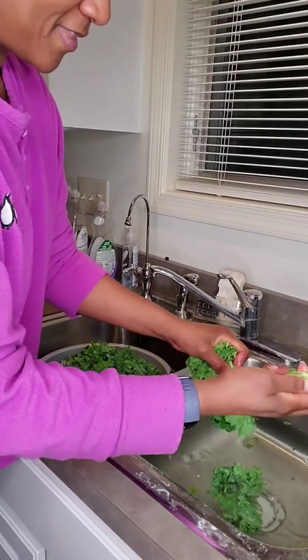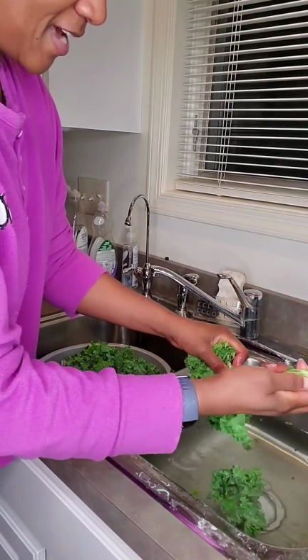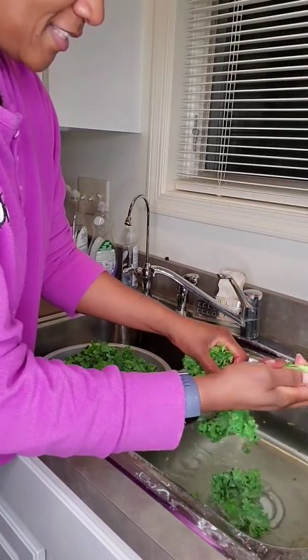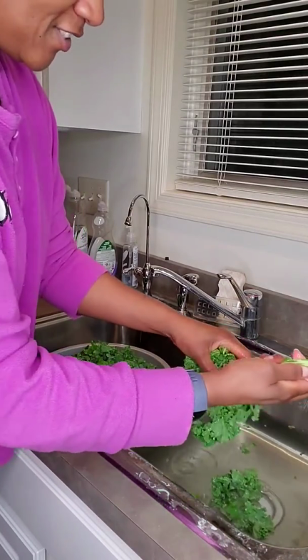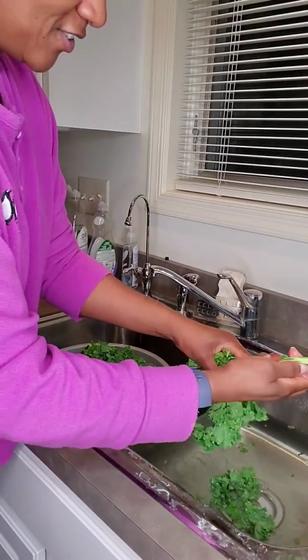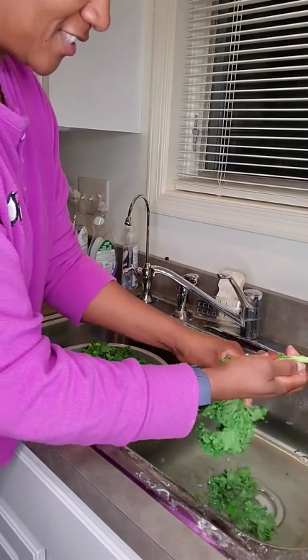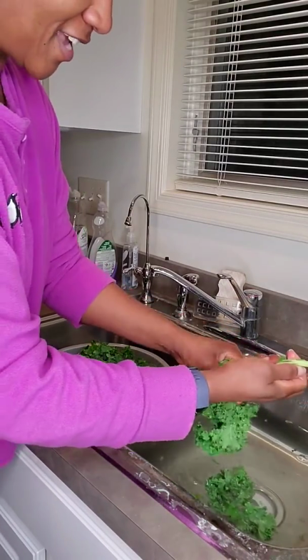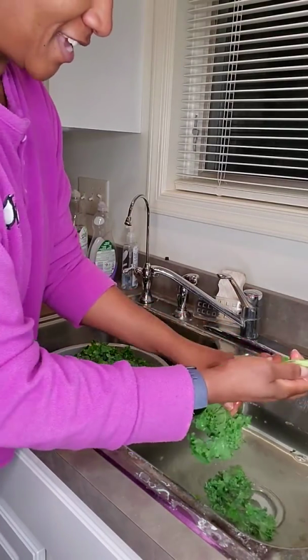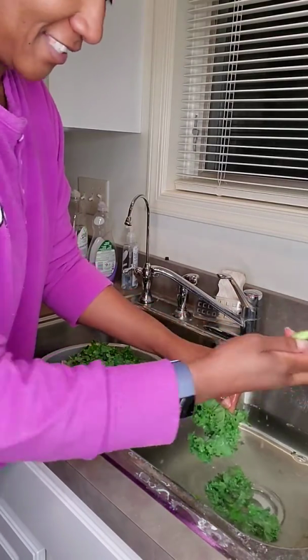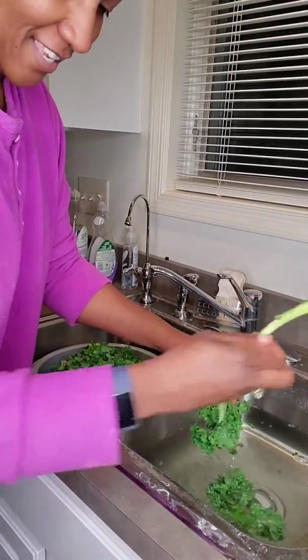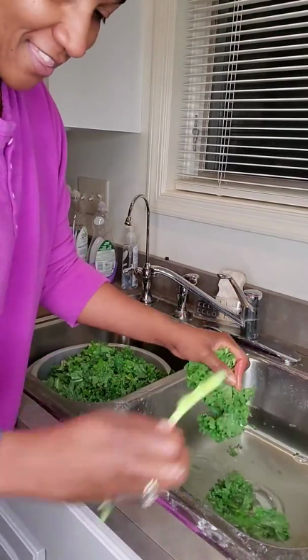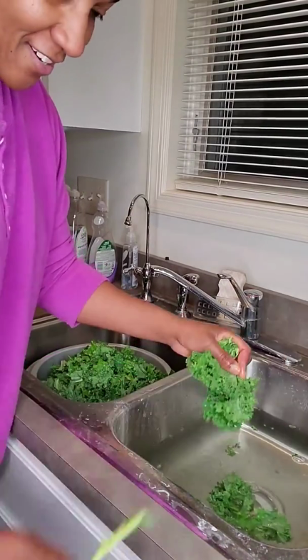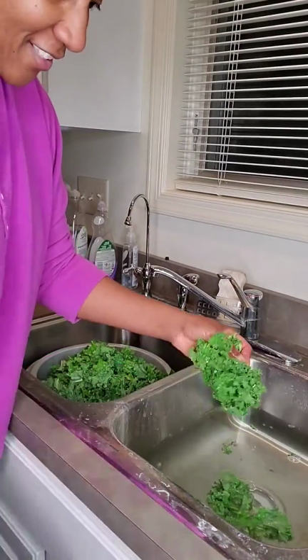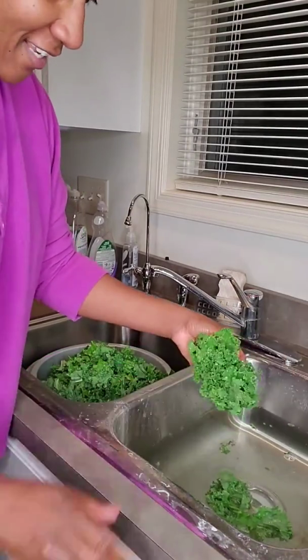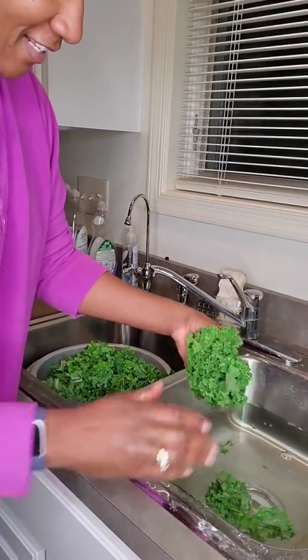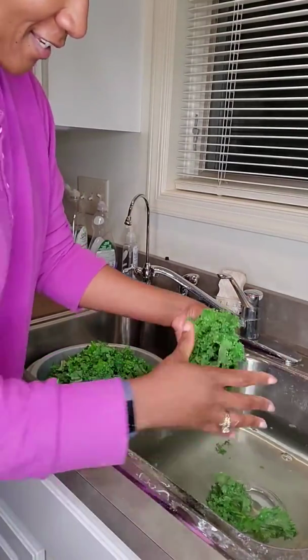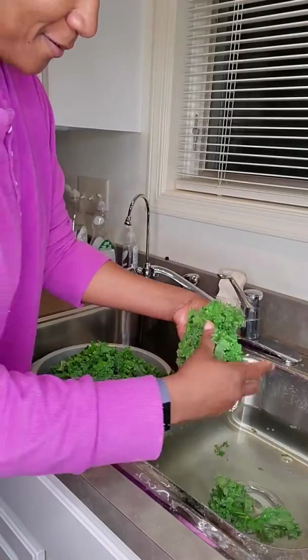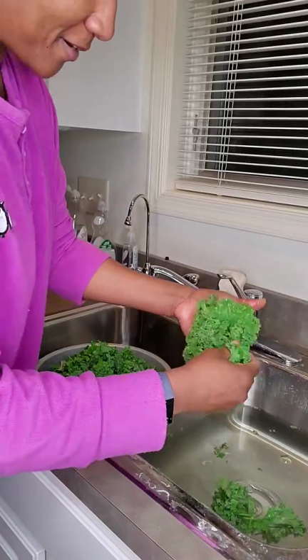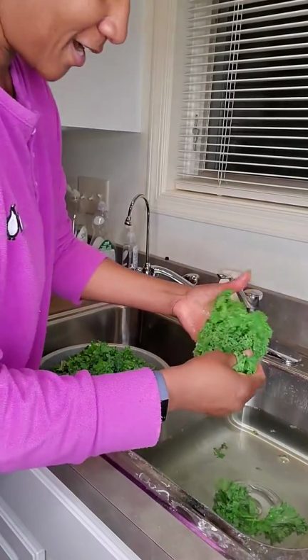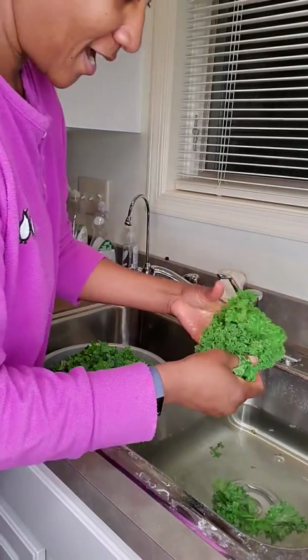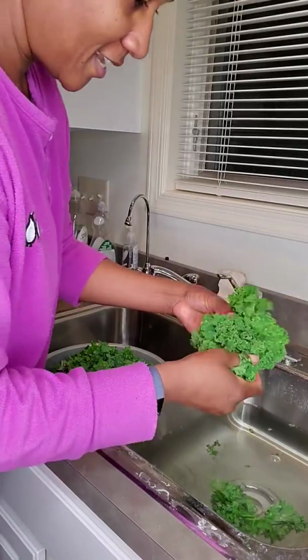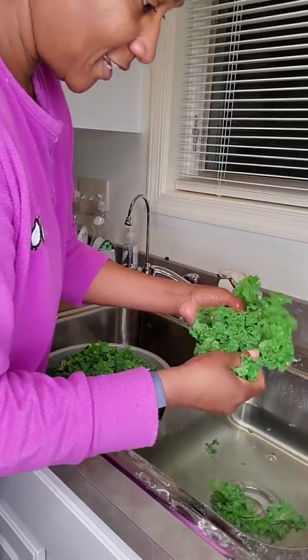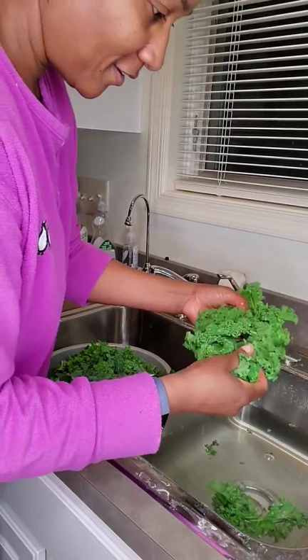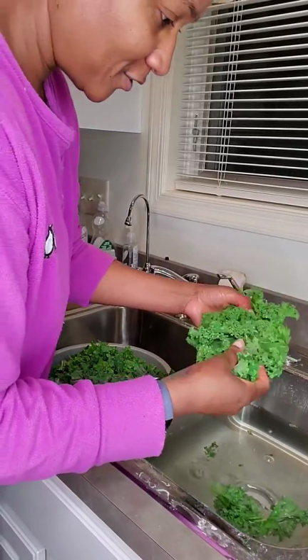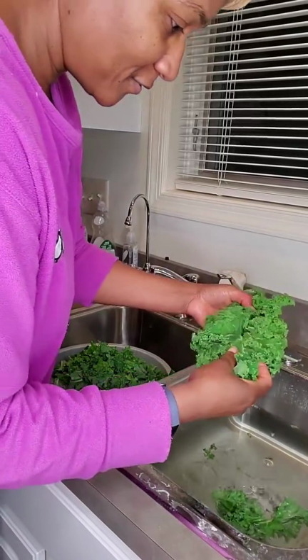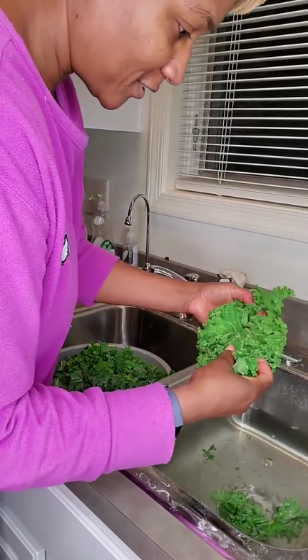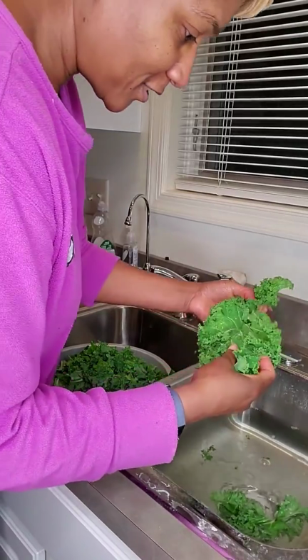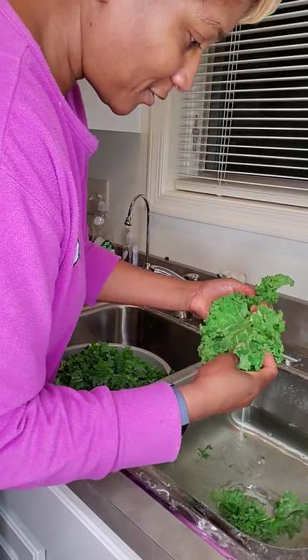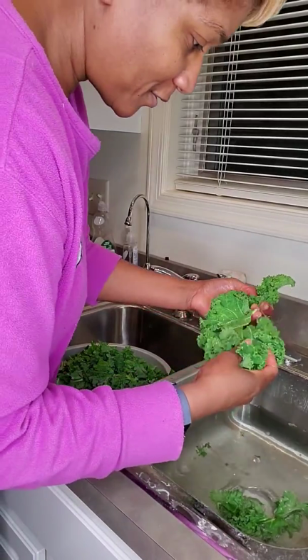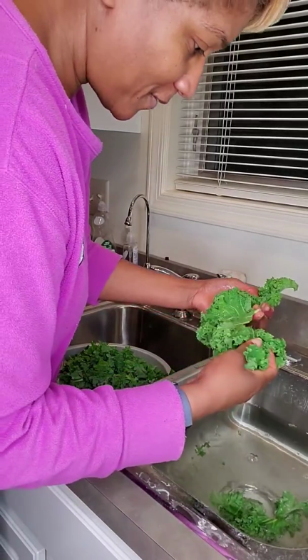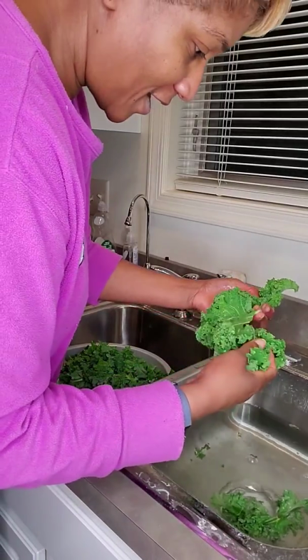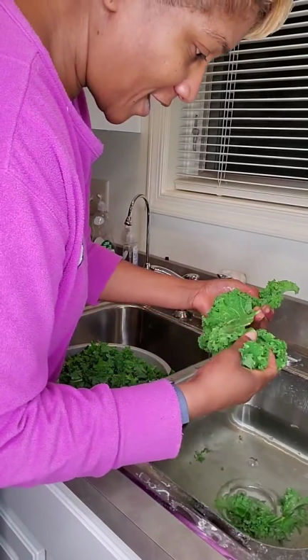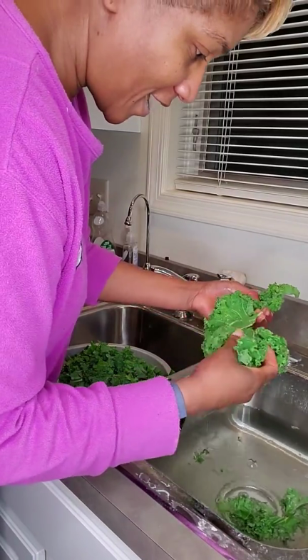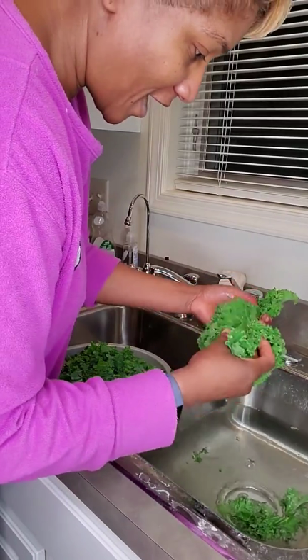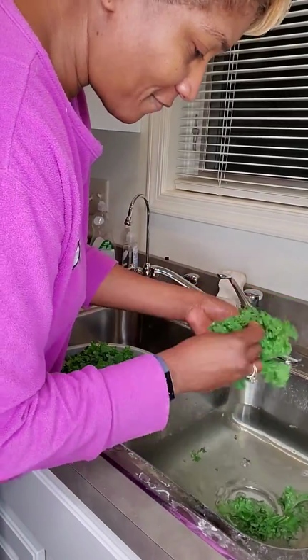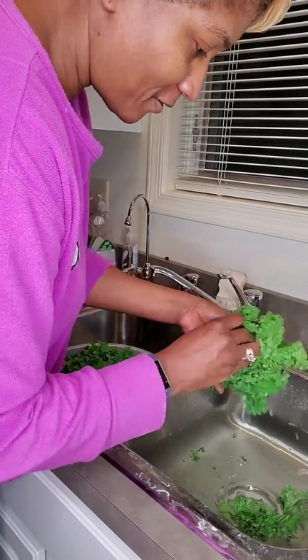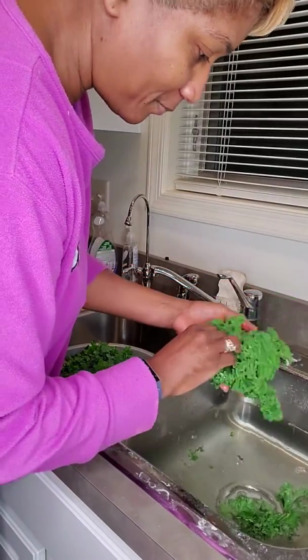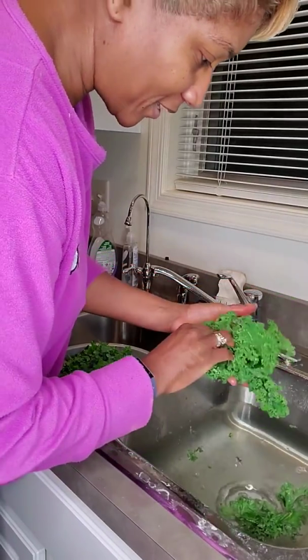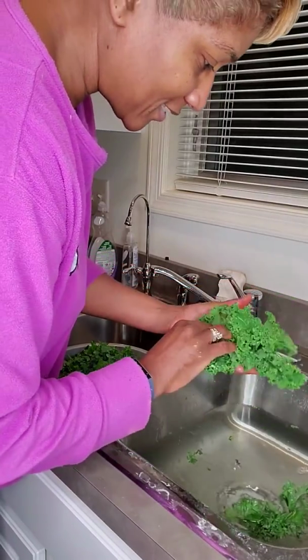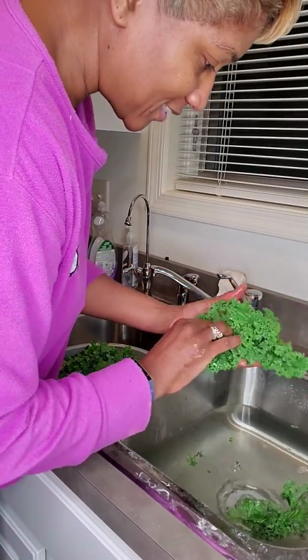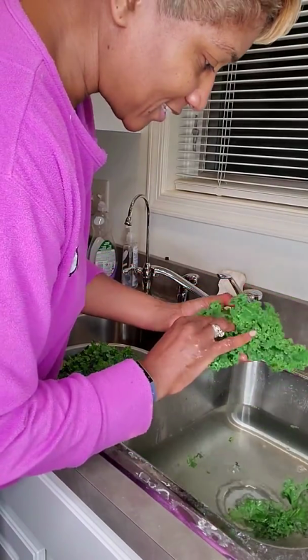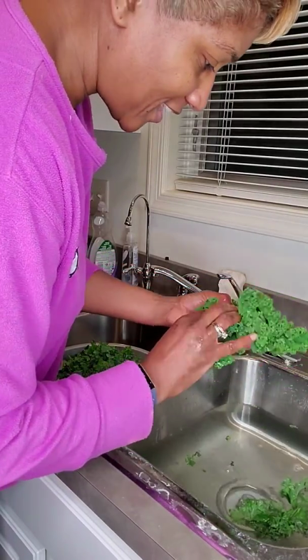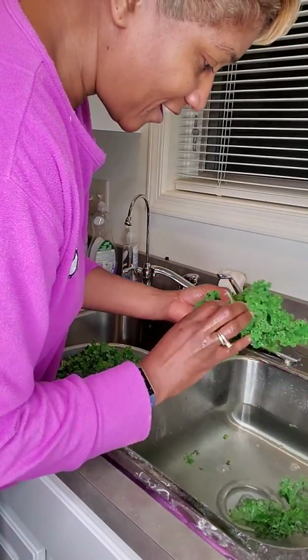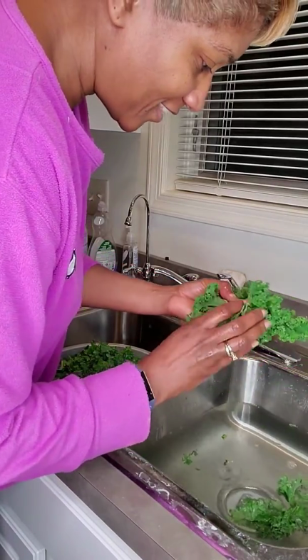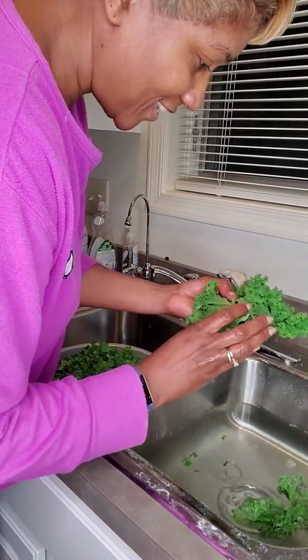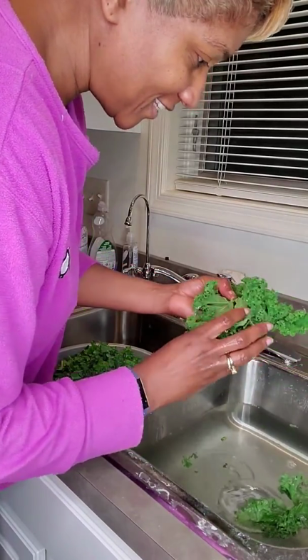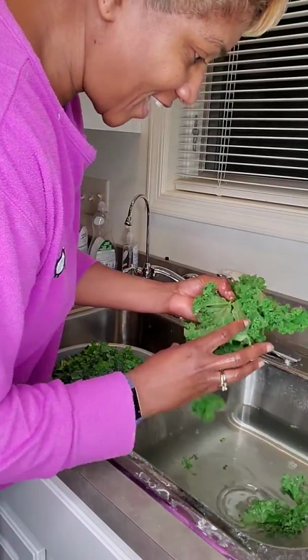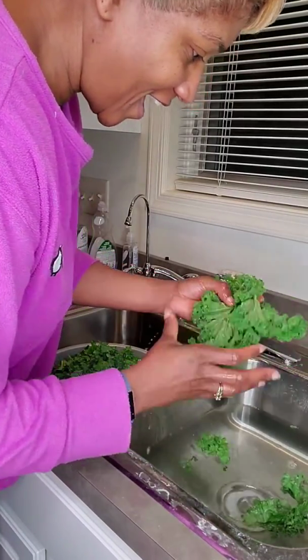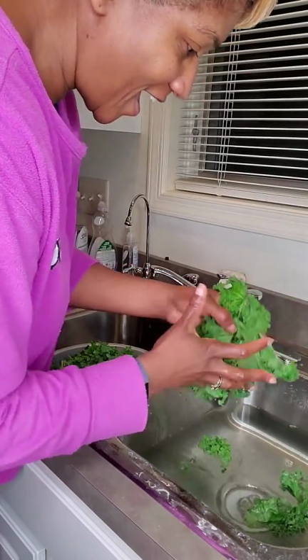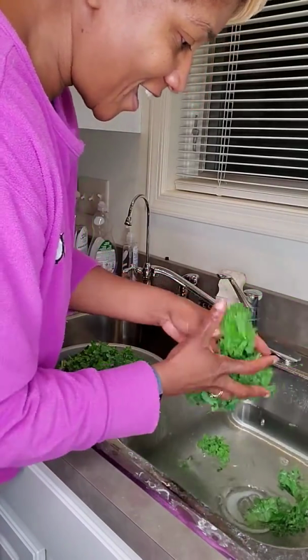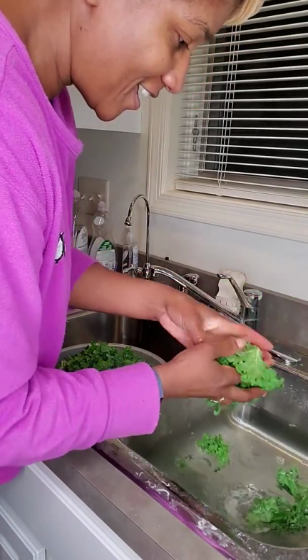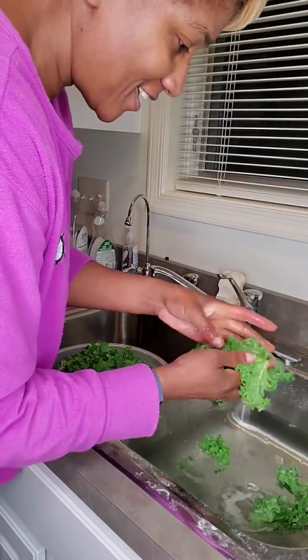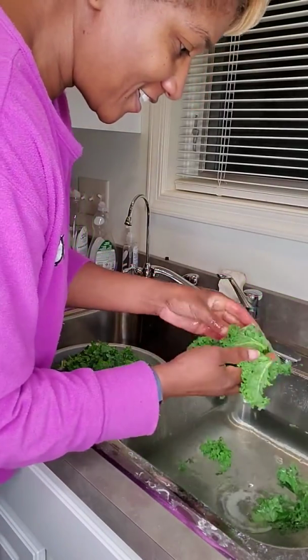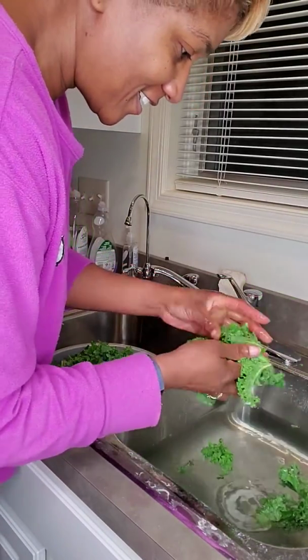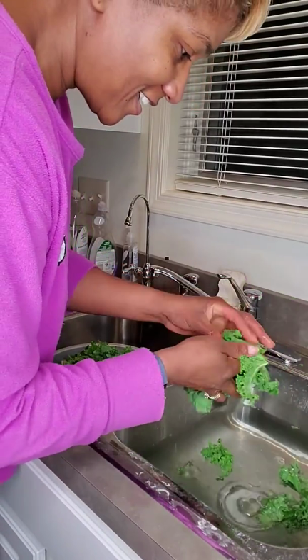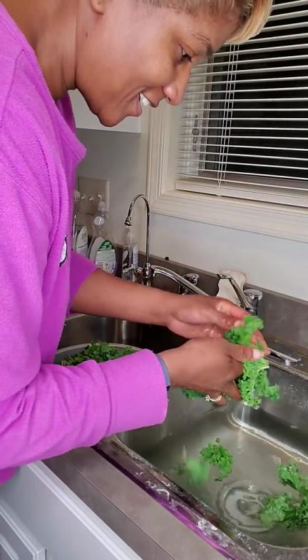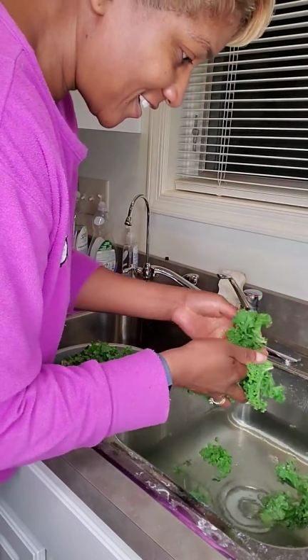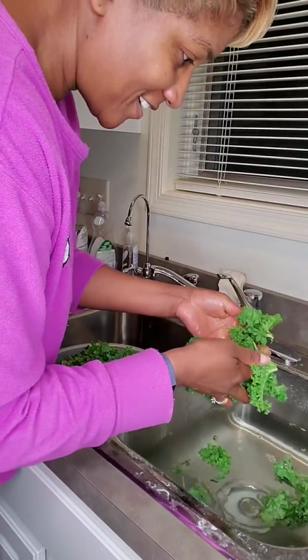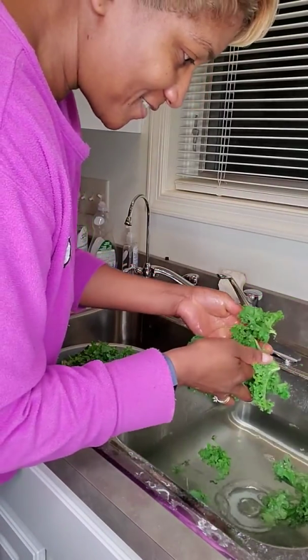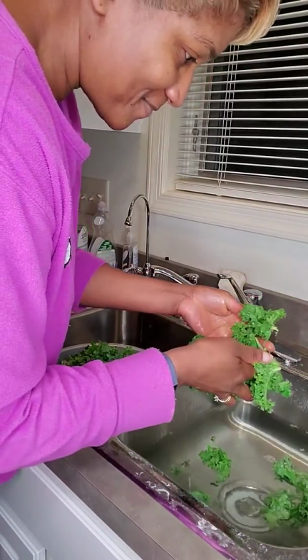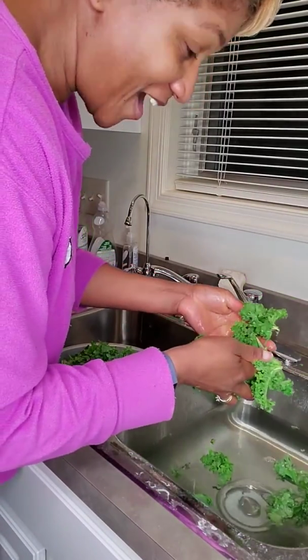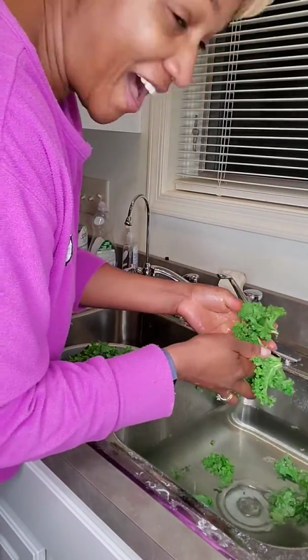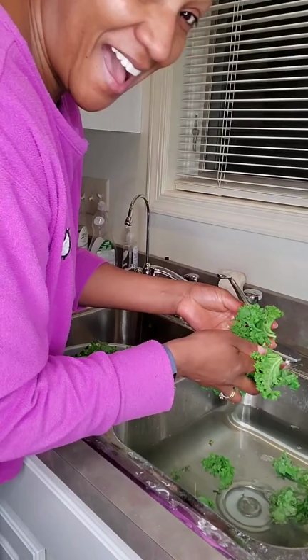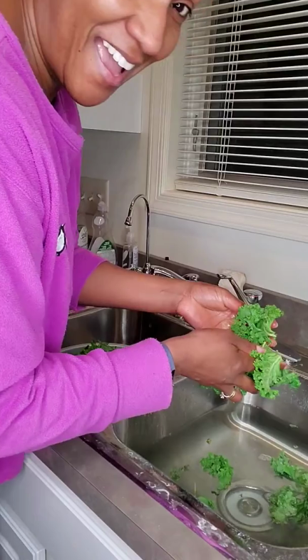That's your Tasty Thursday tip. God loves you and so do I. Have a blessed and healthy day. Bye bye!